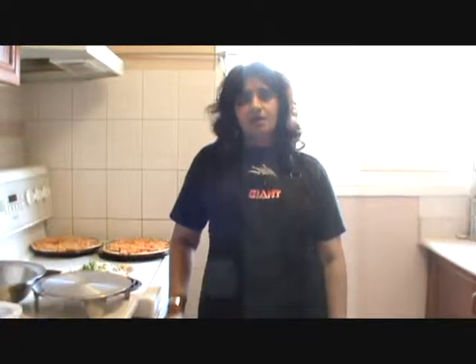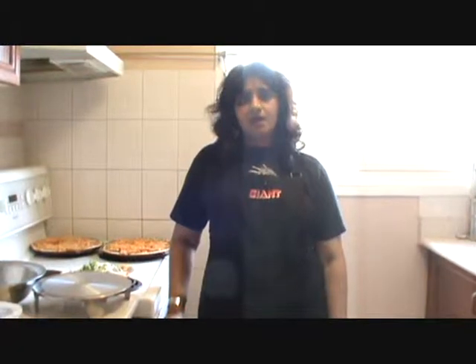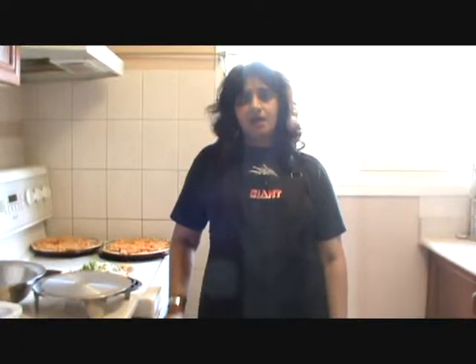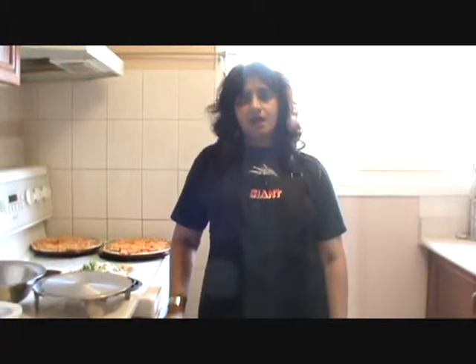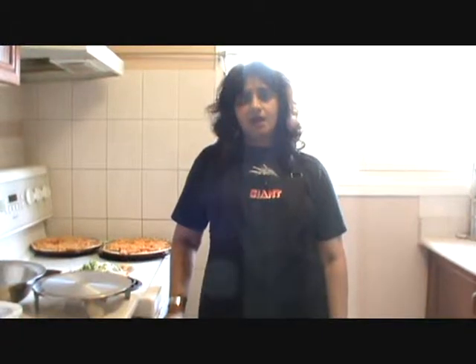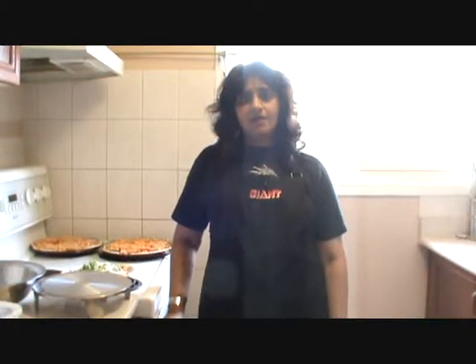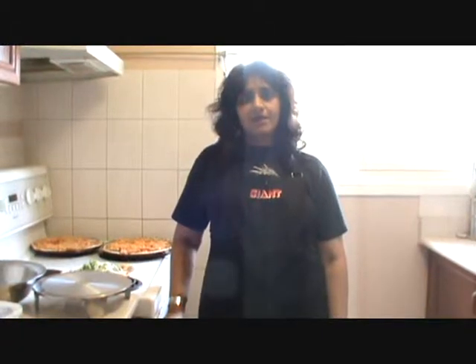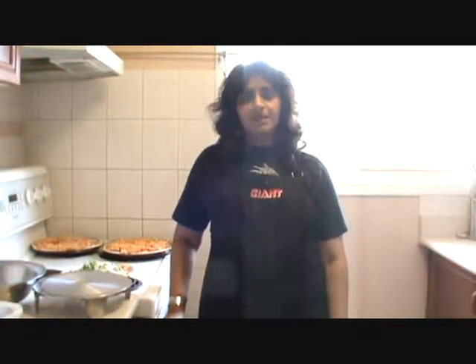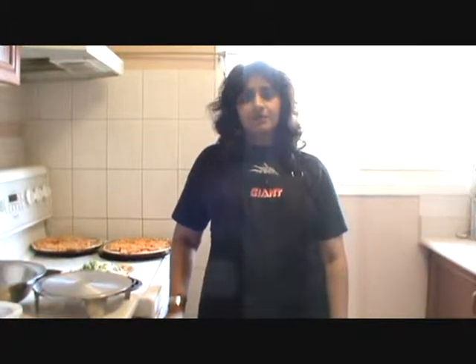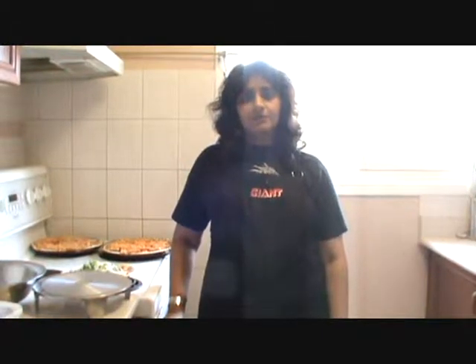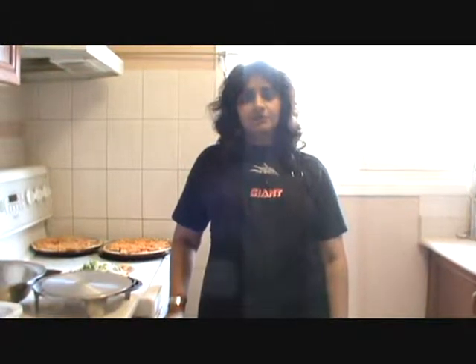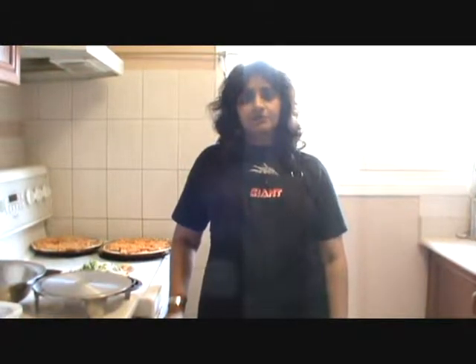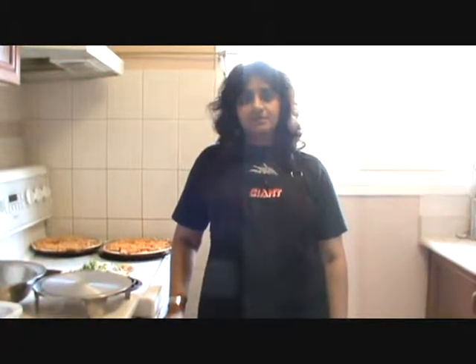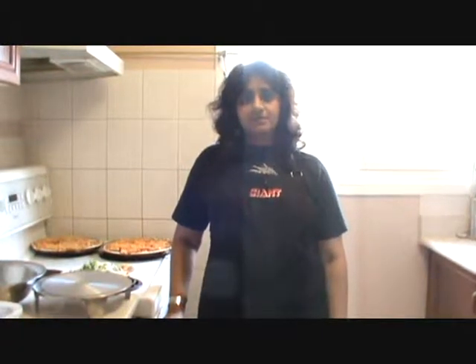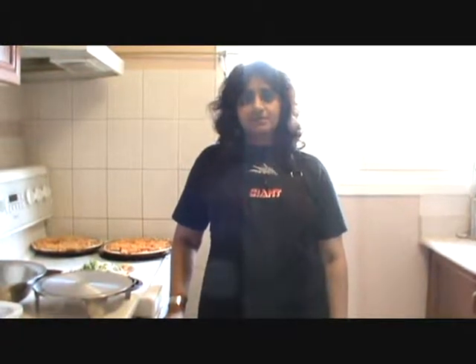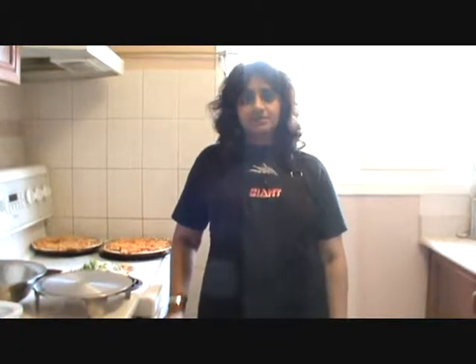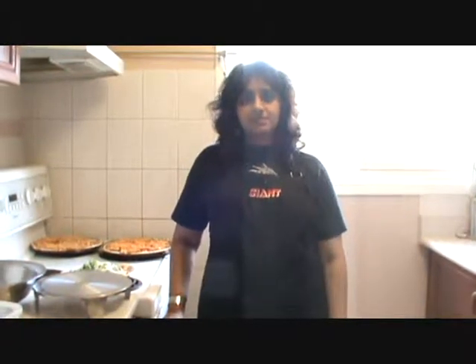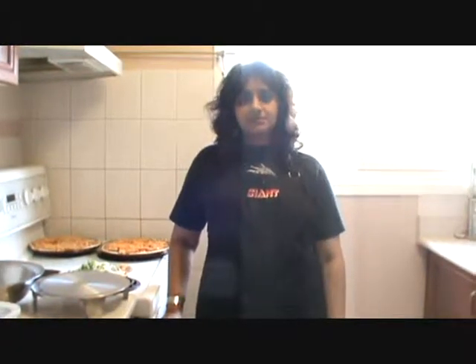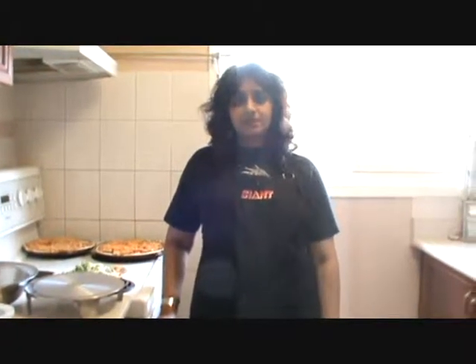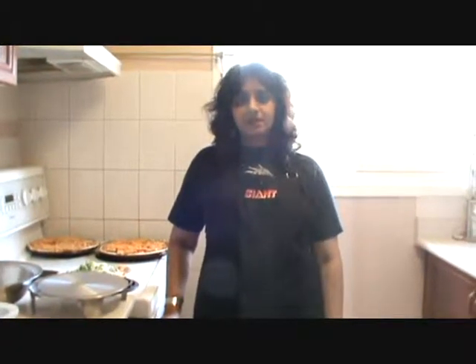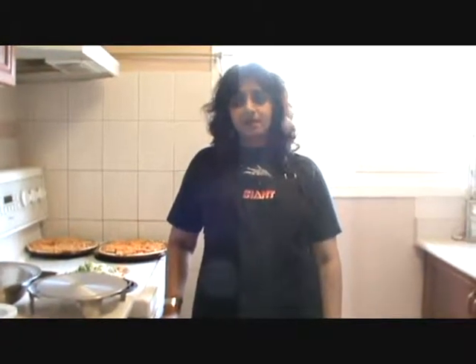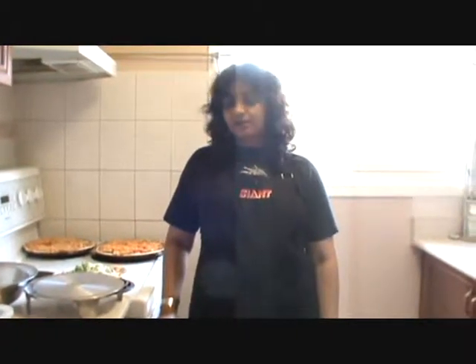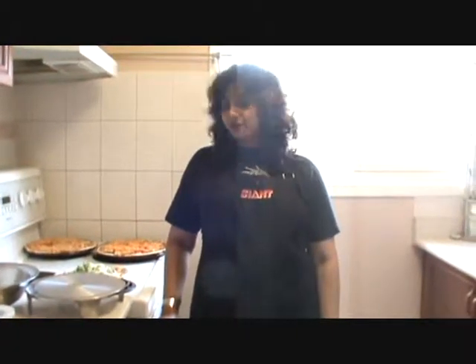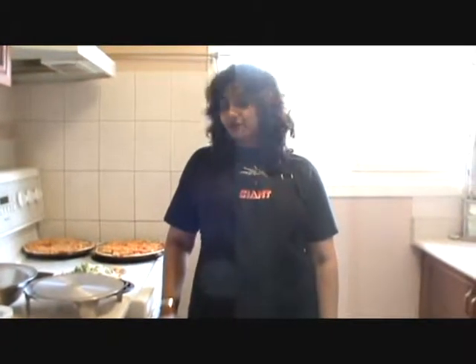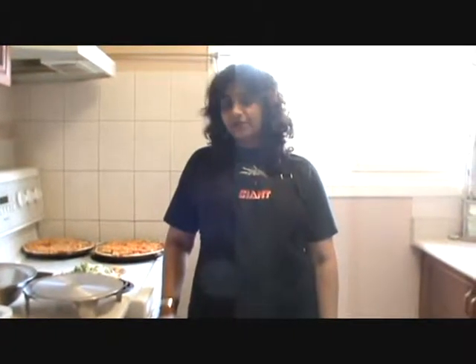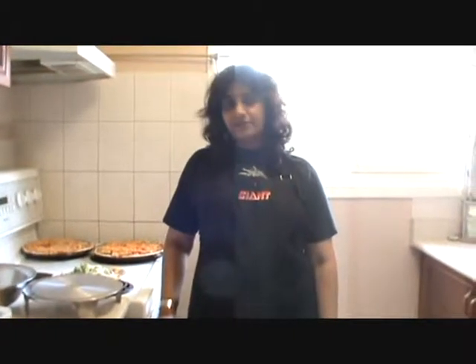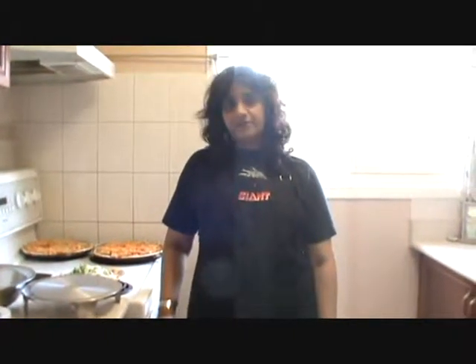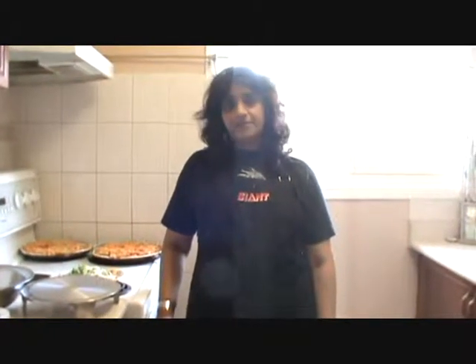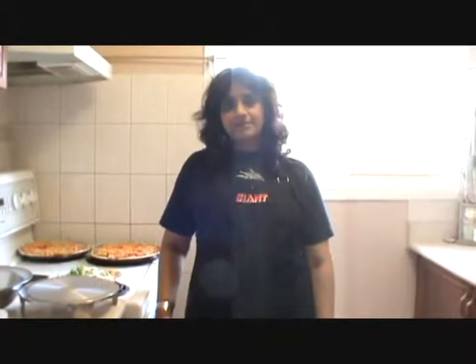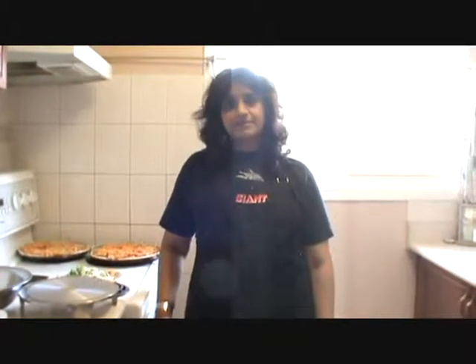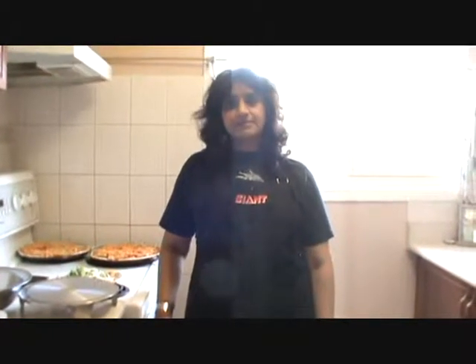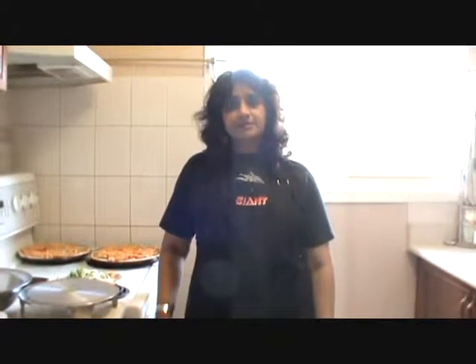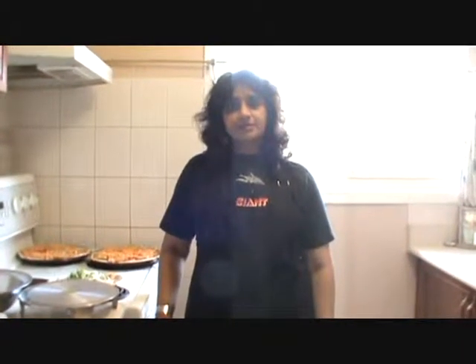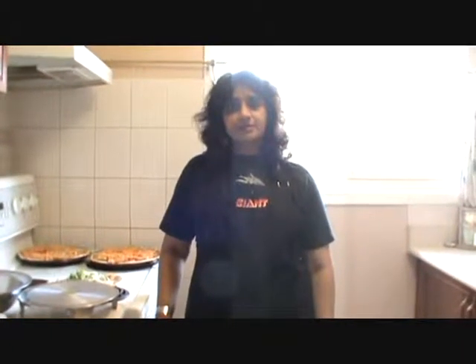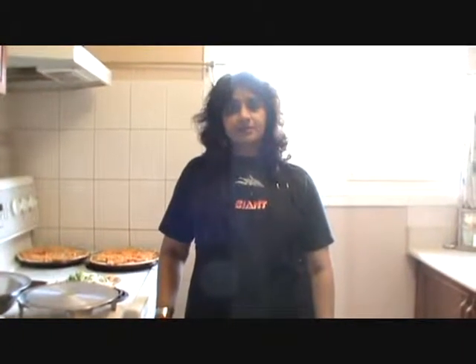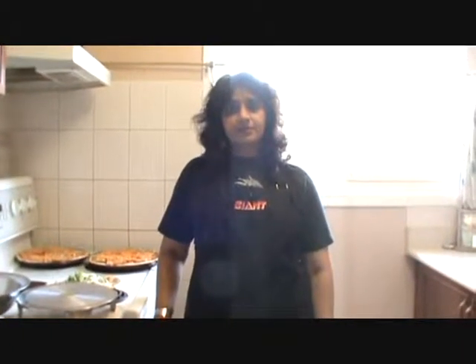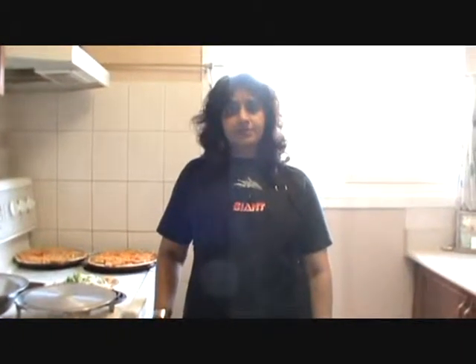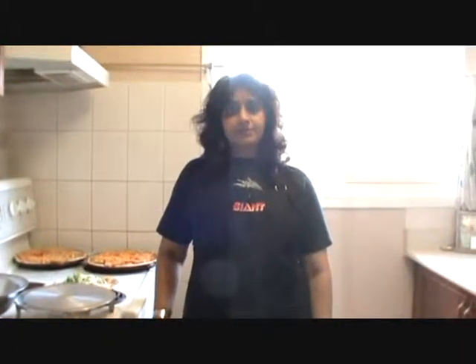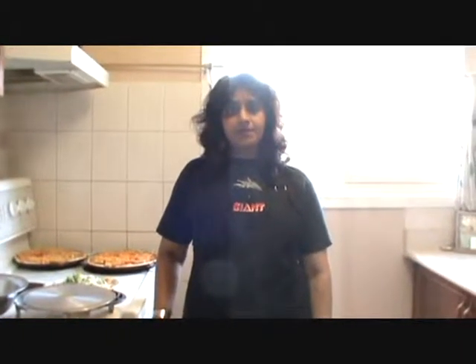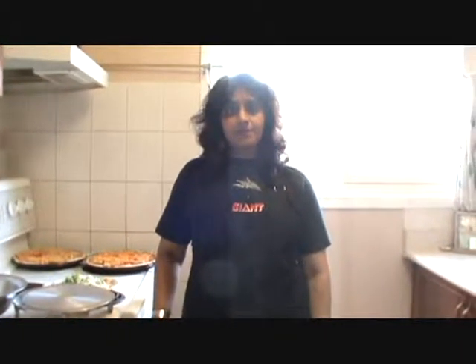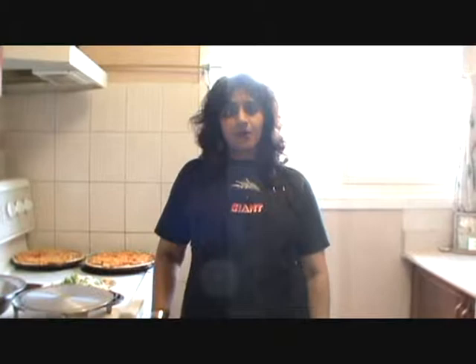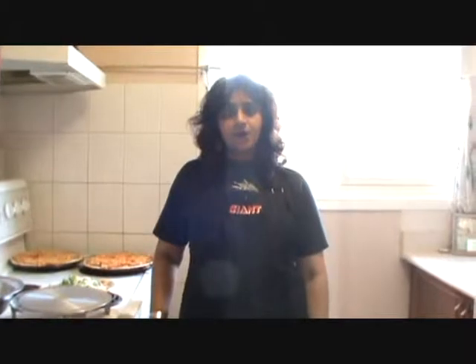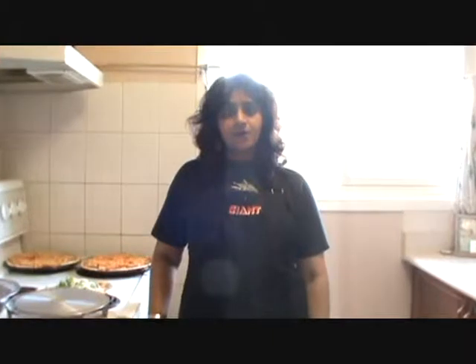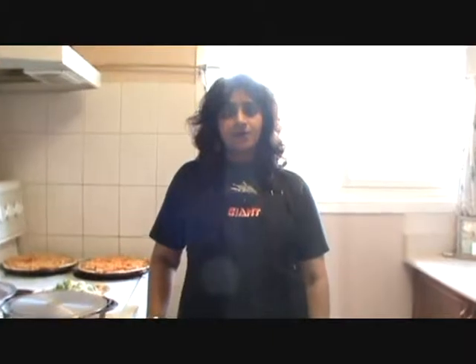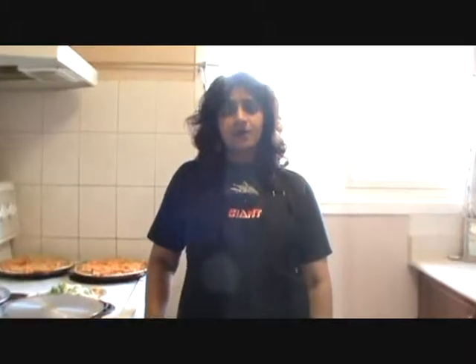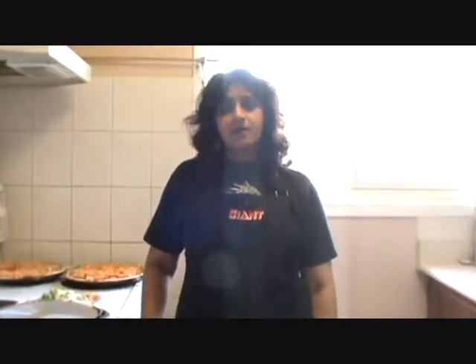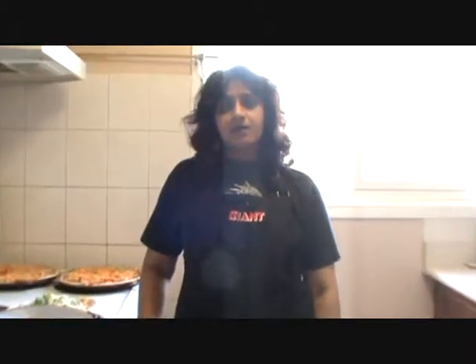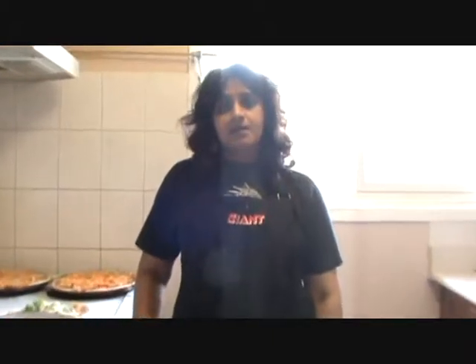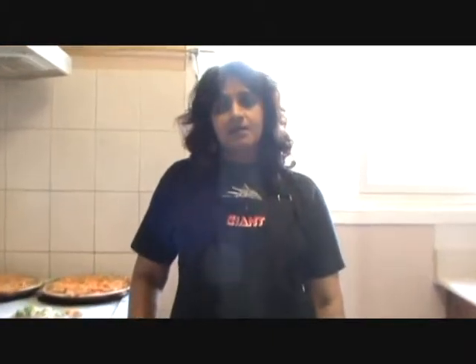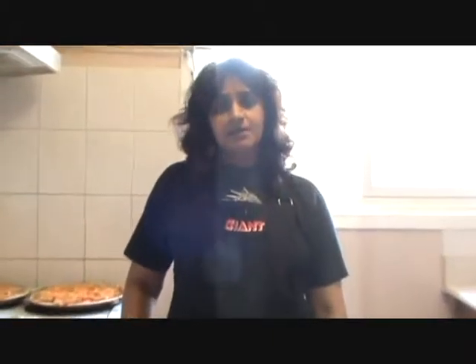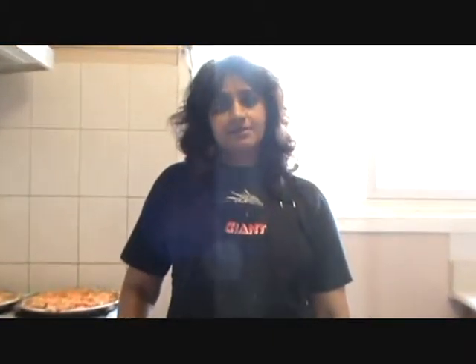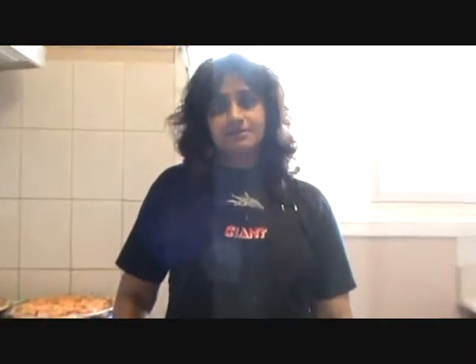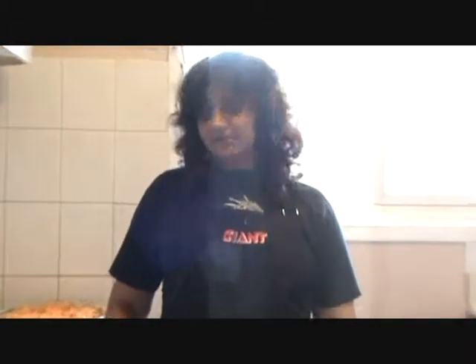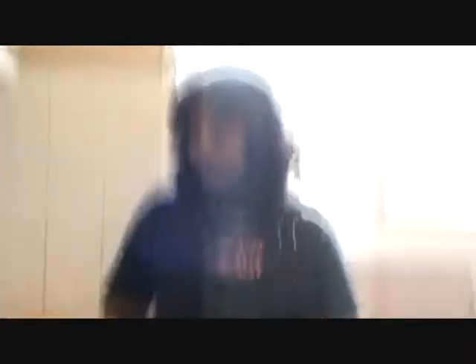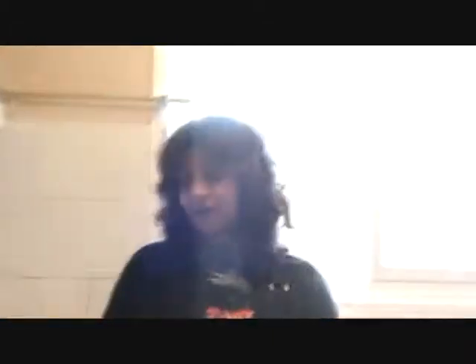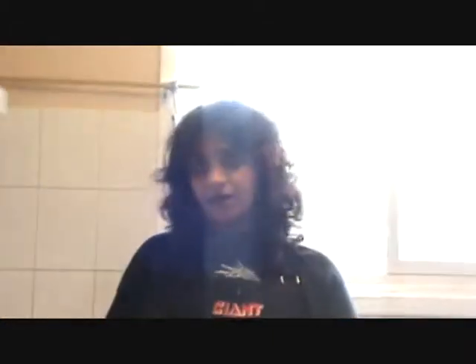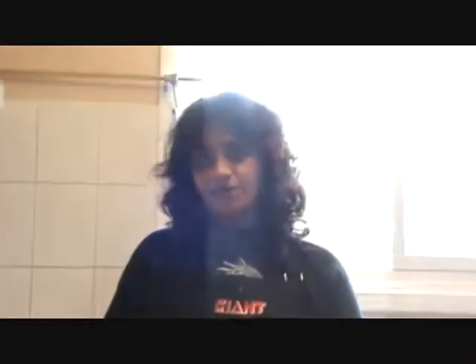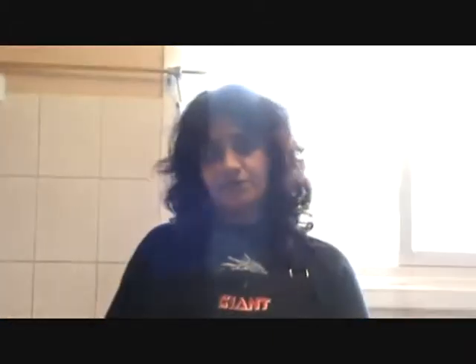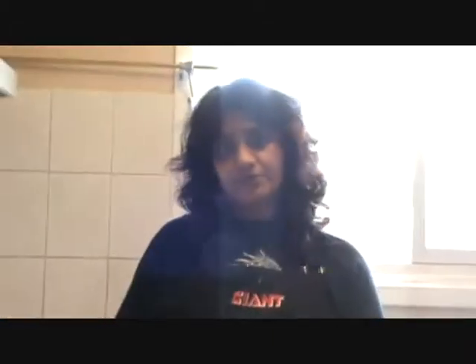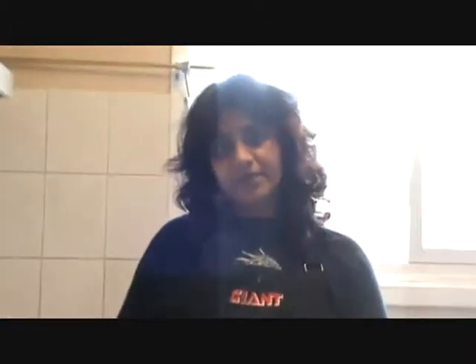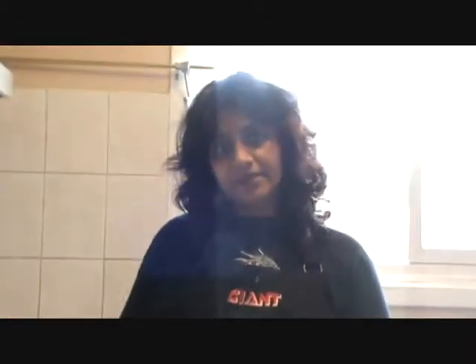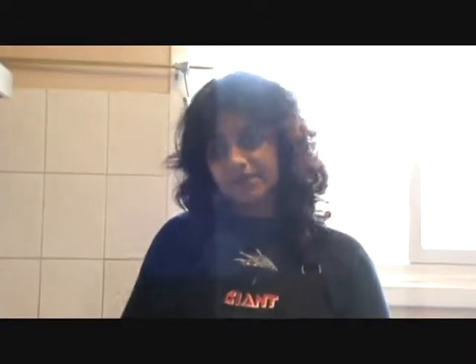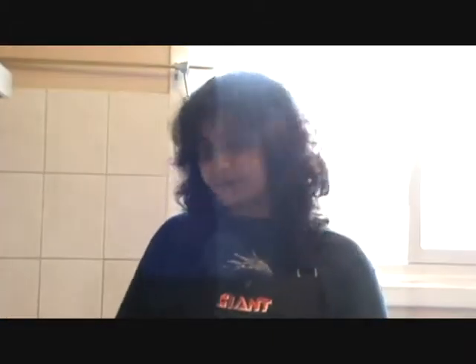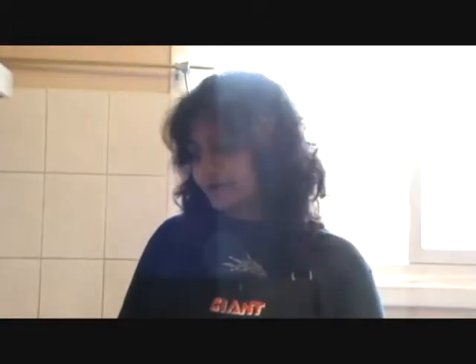Hi, welcome to Krishna's Dept Khana. Today we will see the pizza pop. Let's see how to make it.